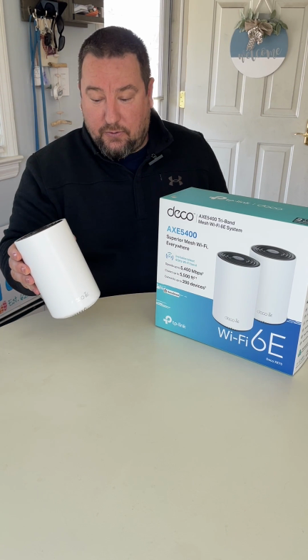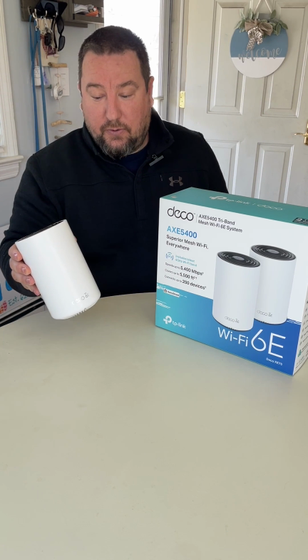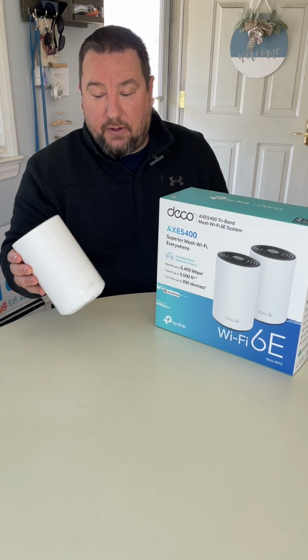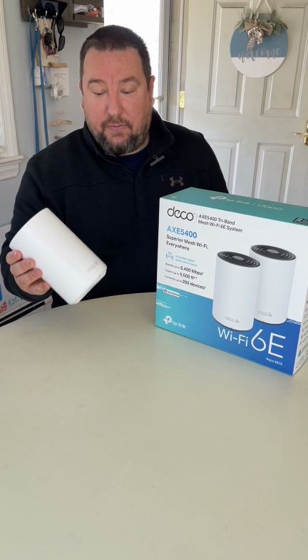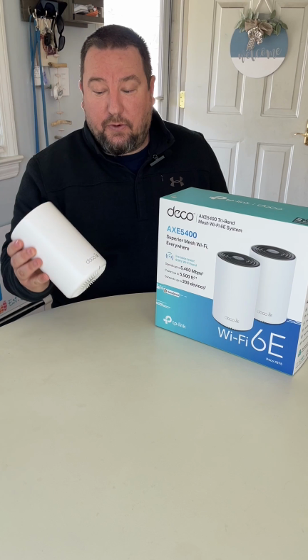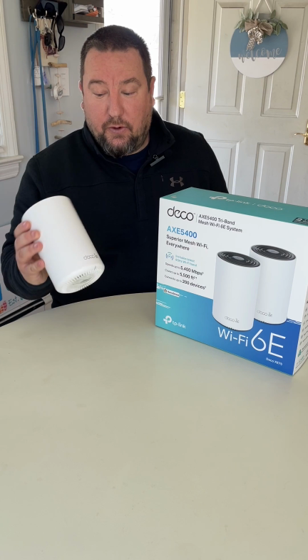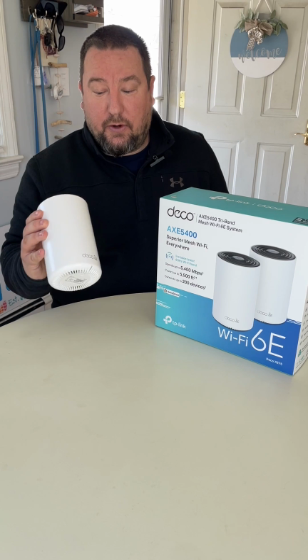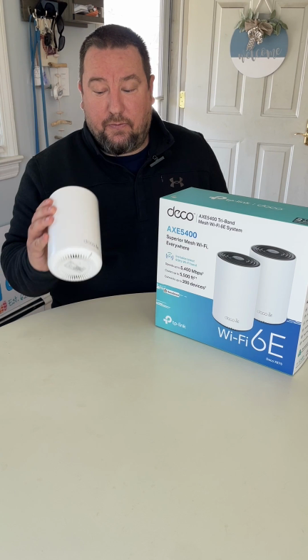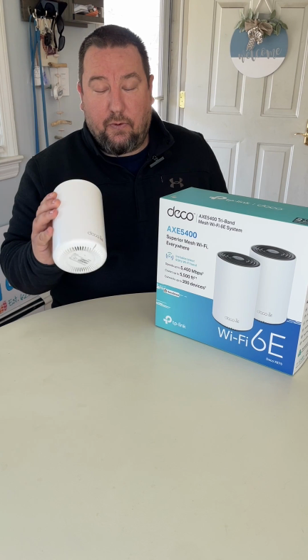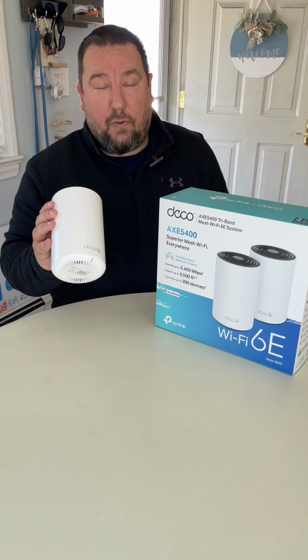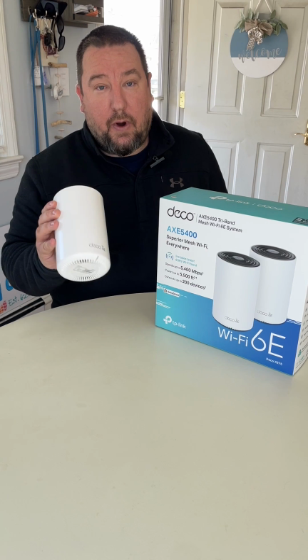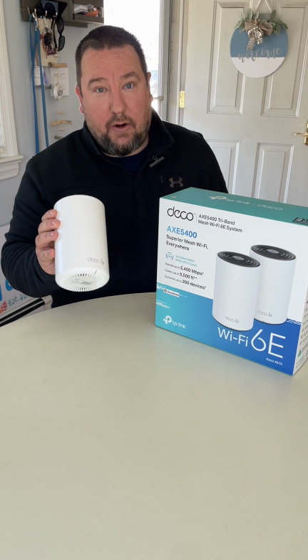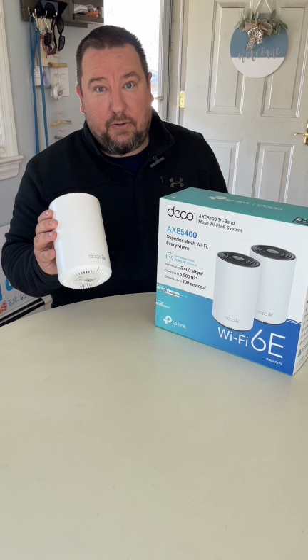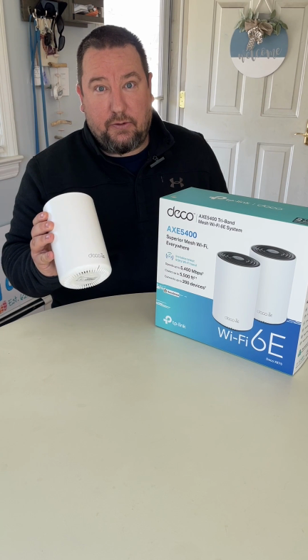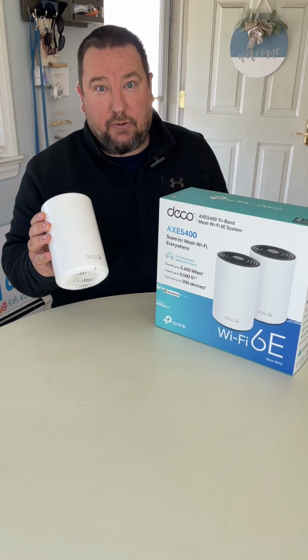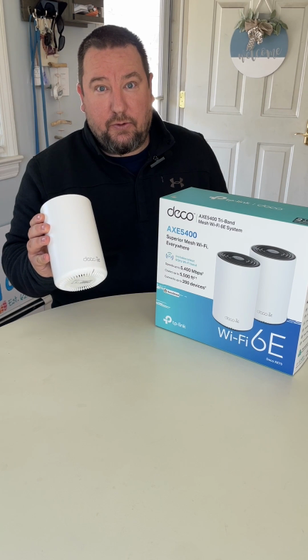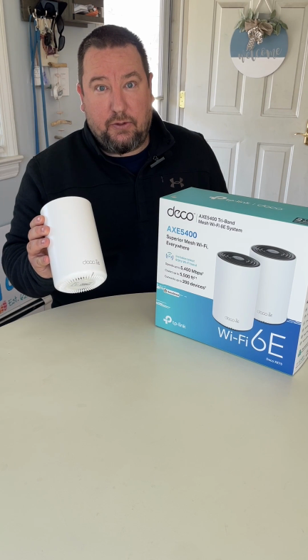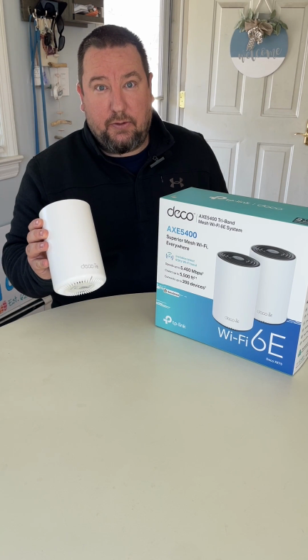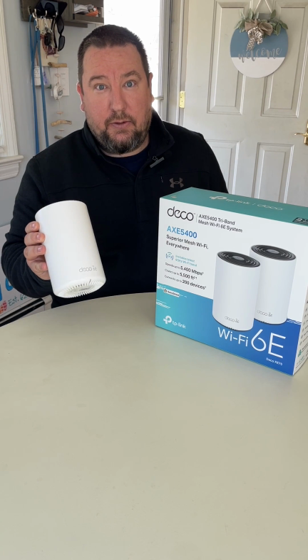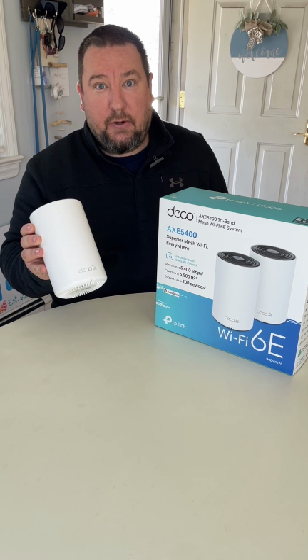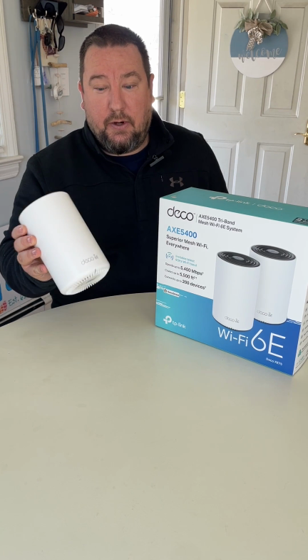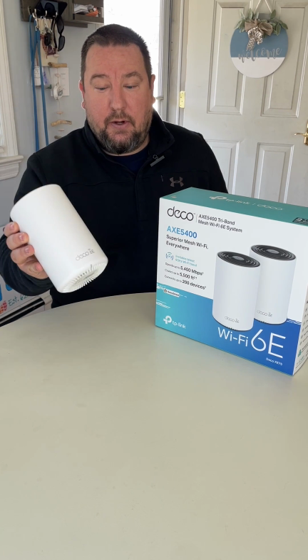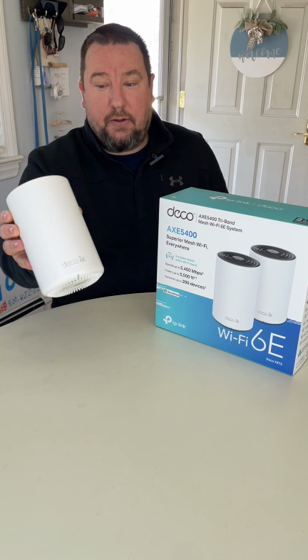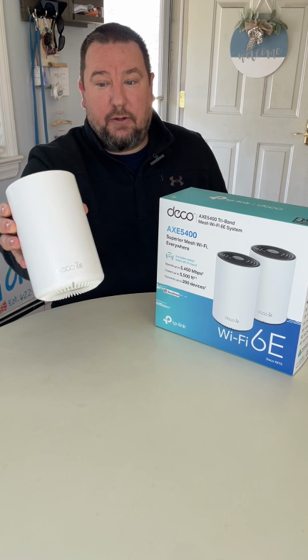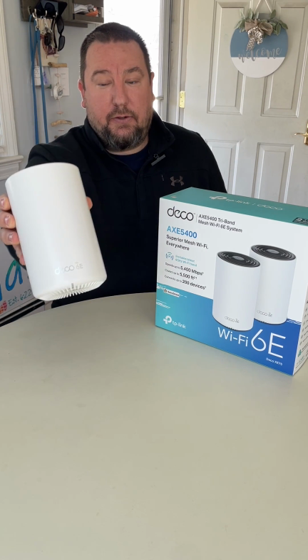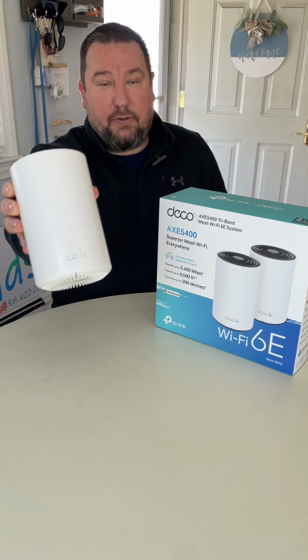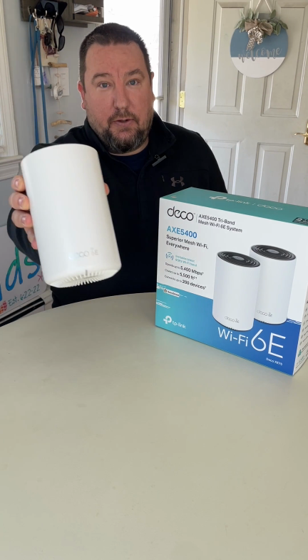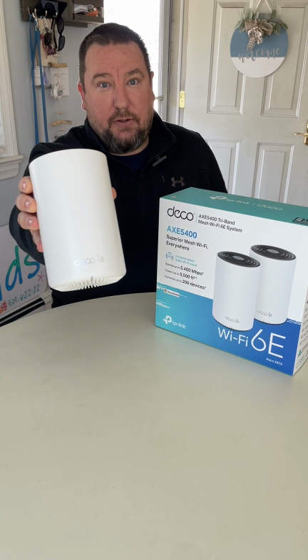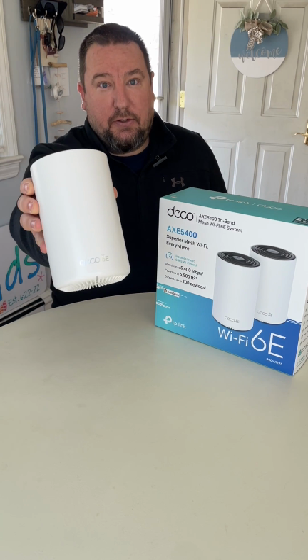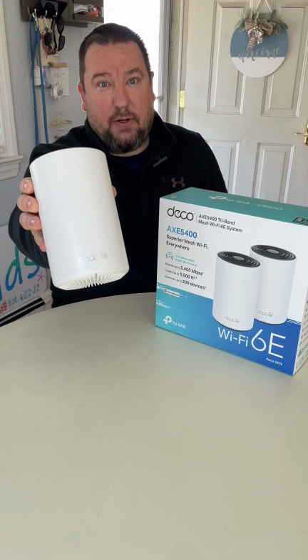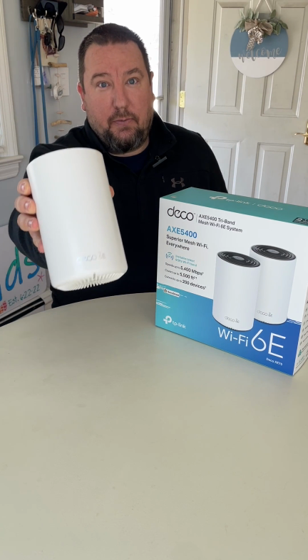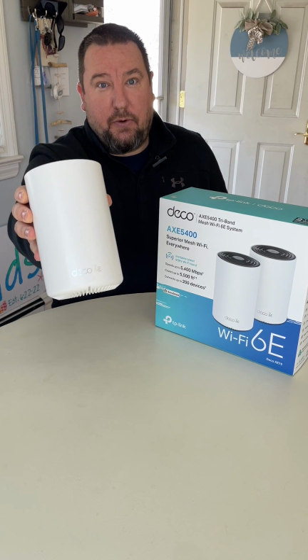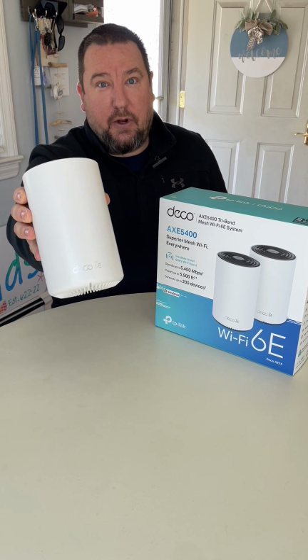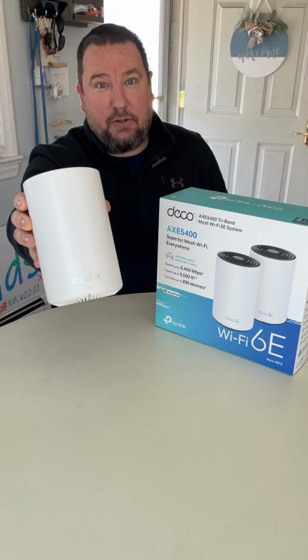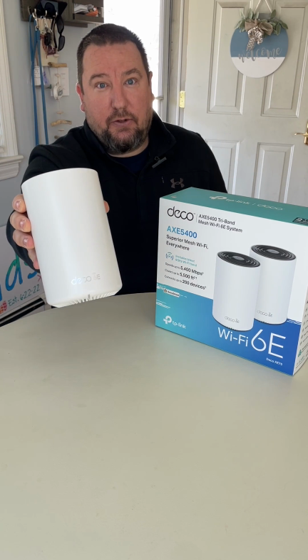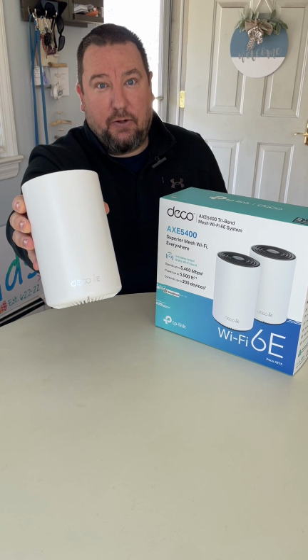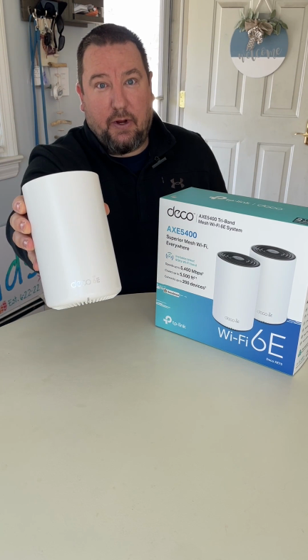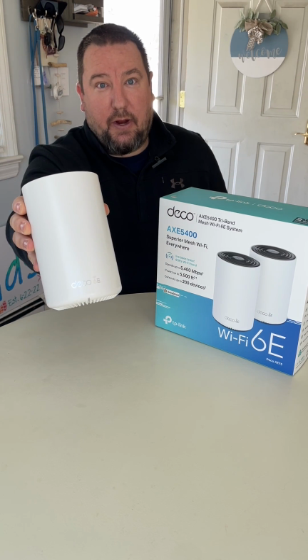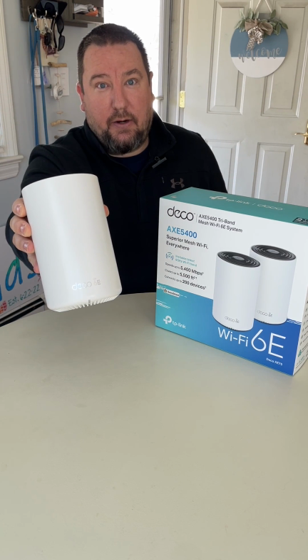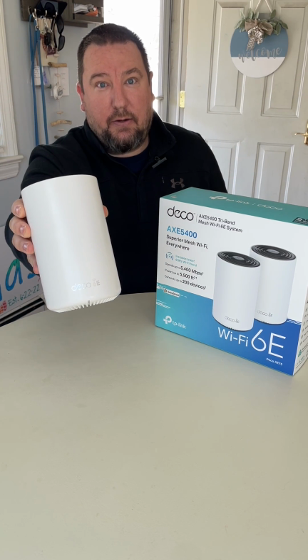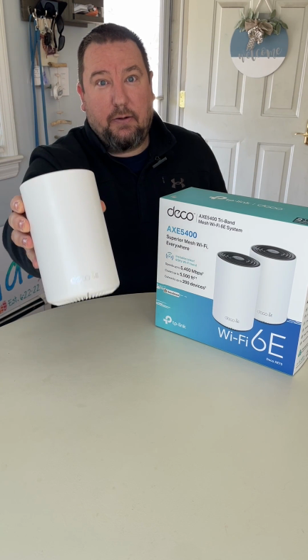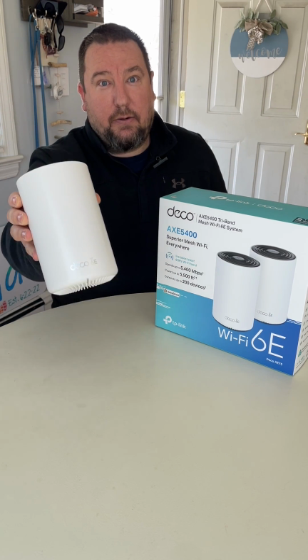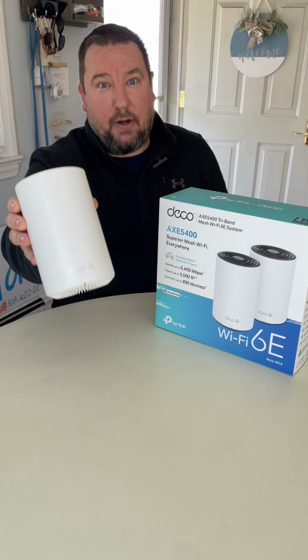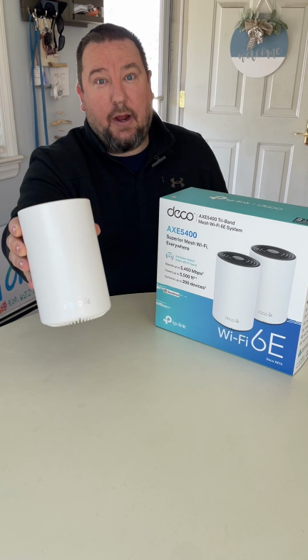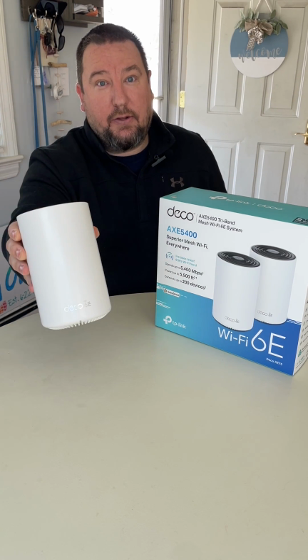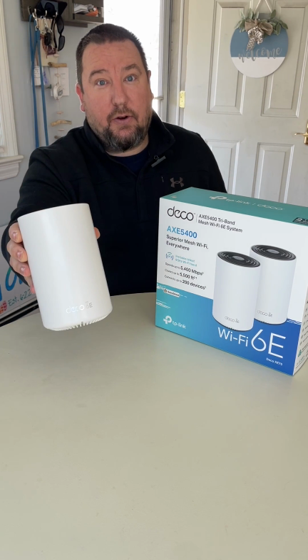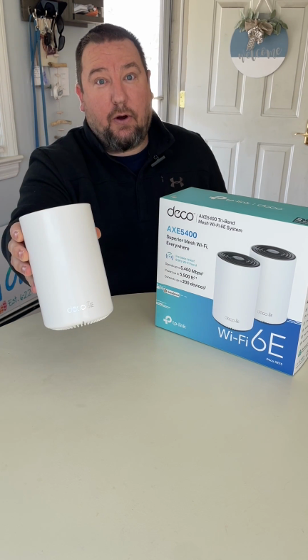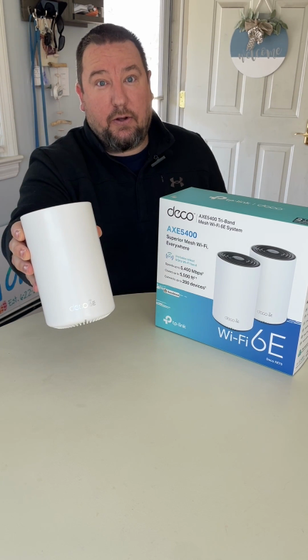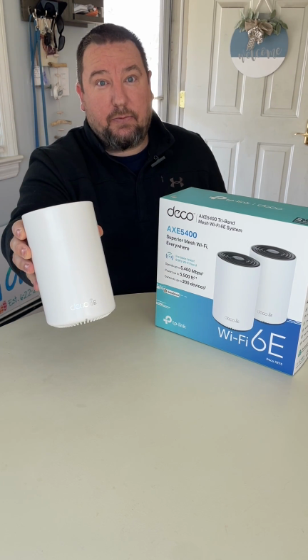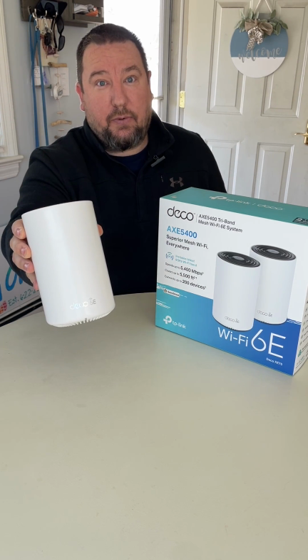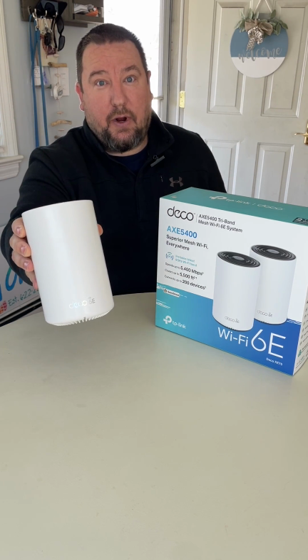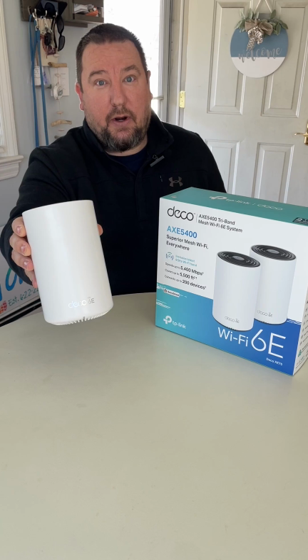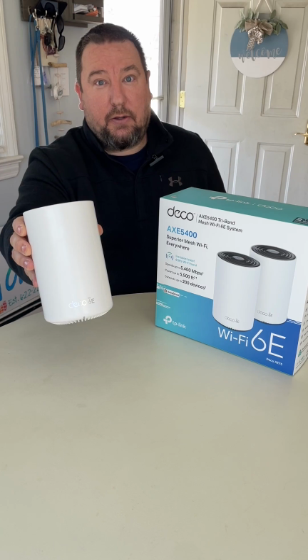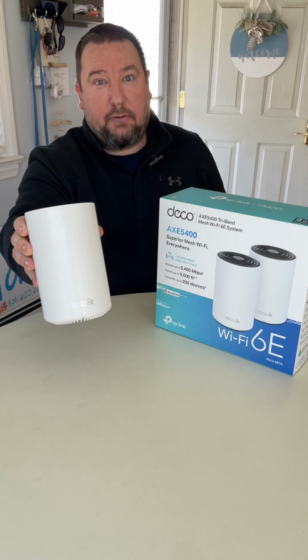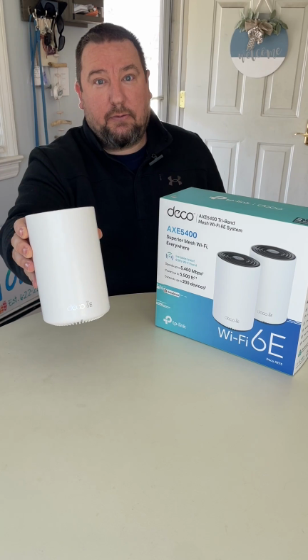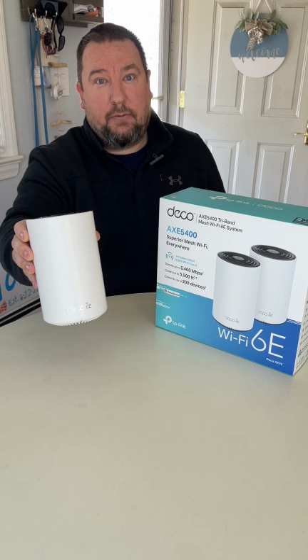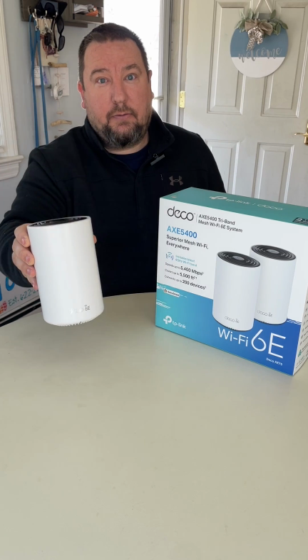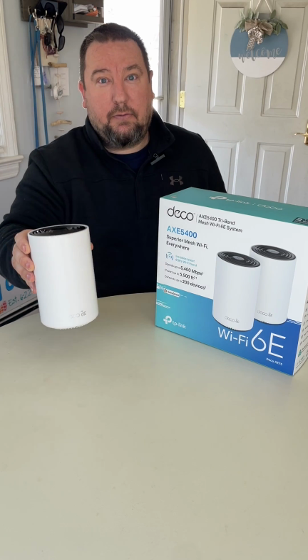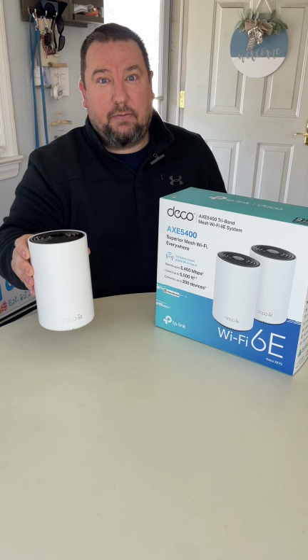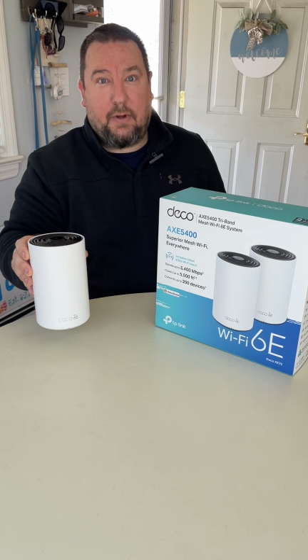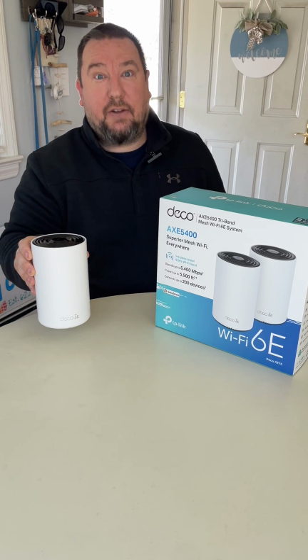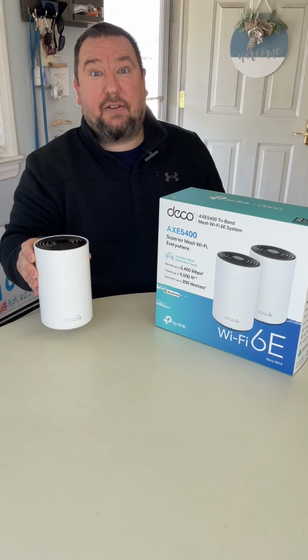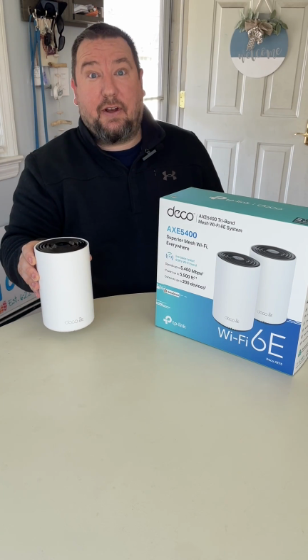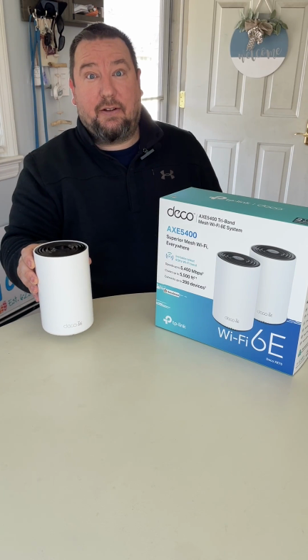Truly, if you're looking for a wireless solution, this is something you guys should look at. It's an awesome product. Thanks a lot.